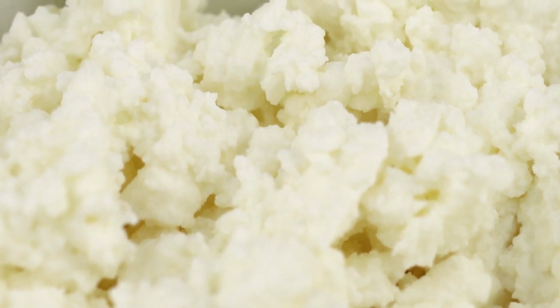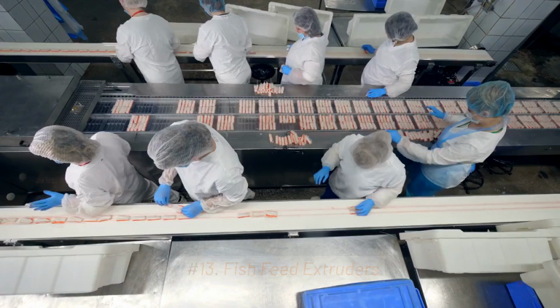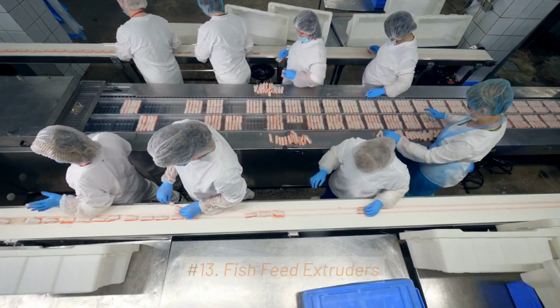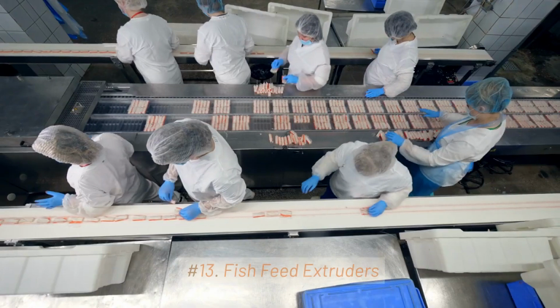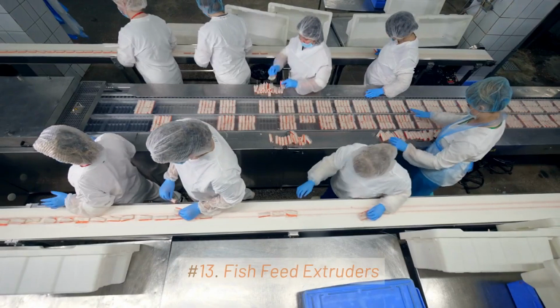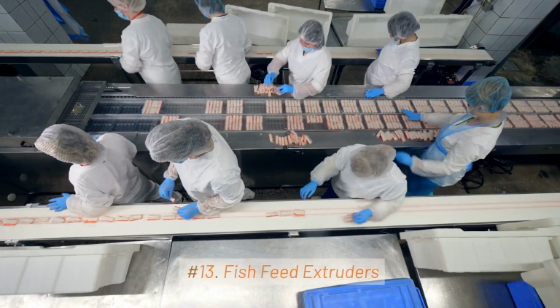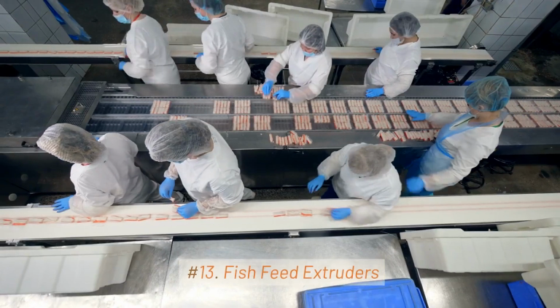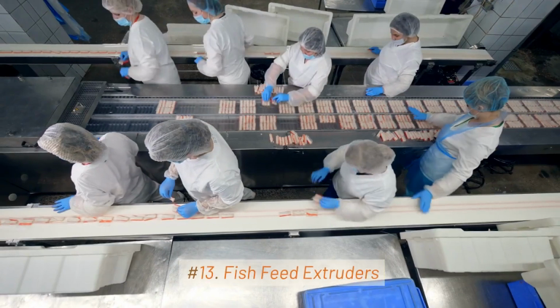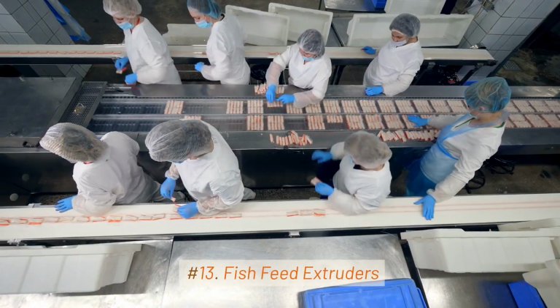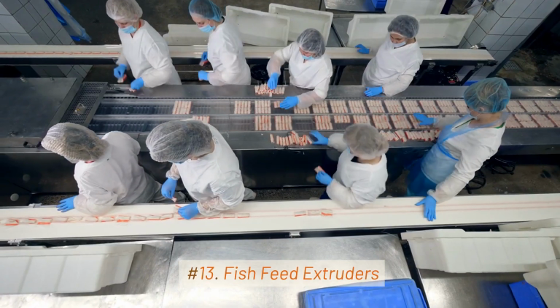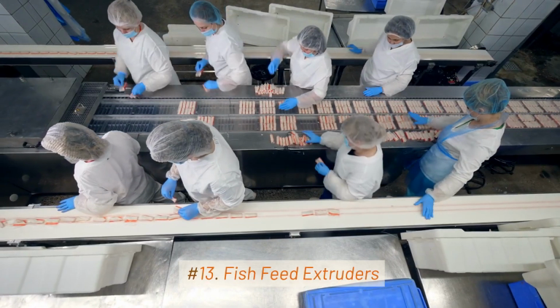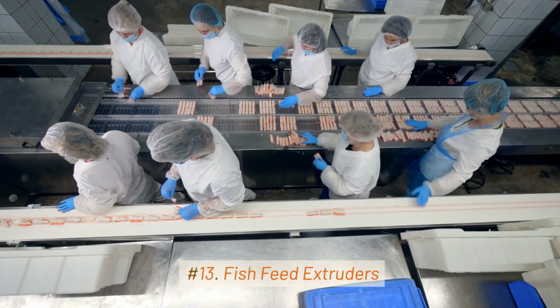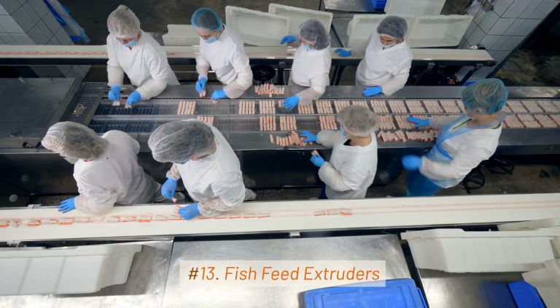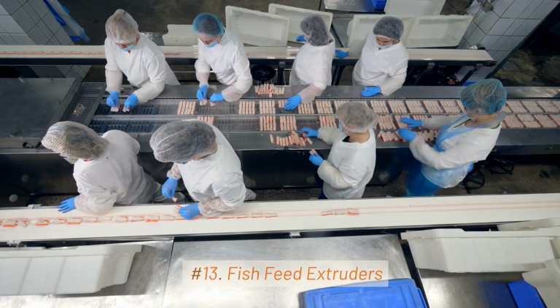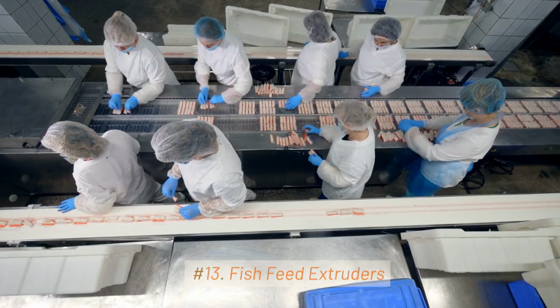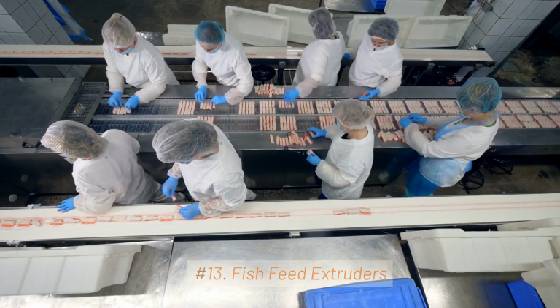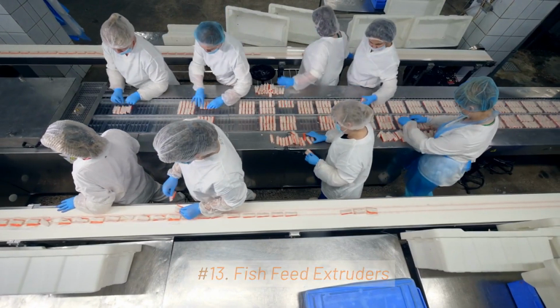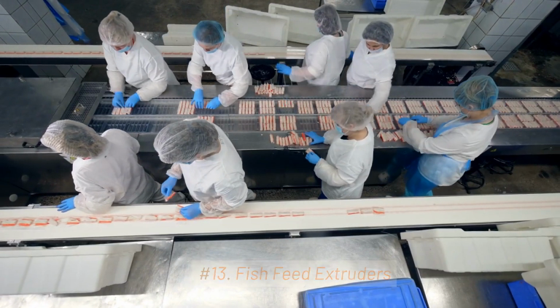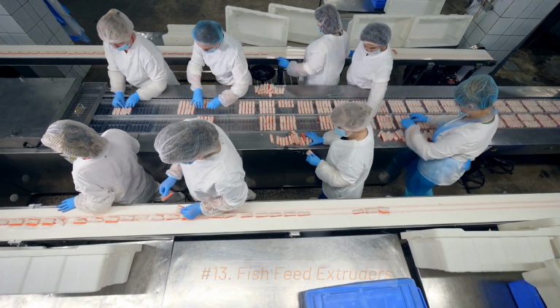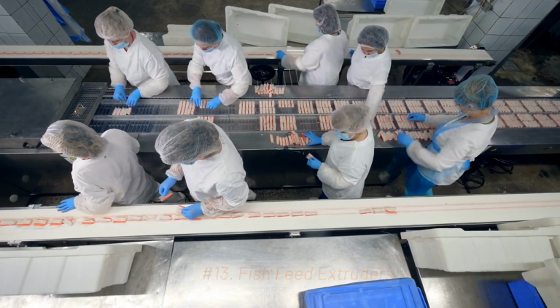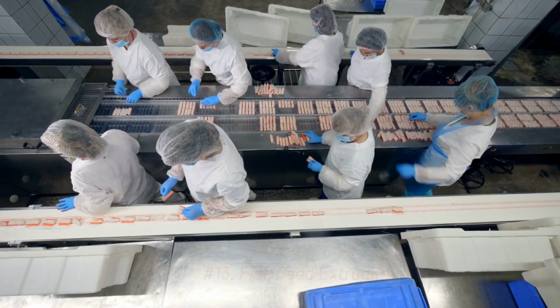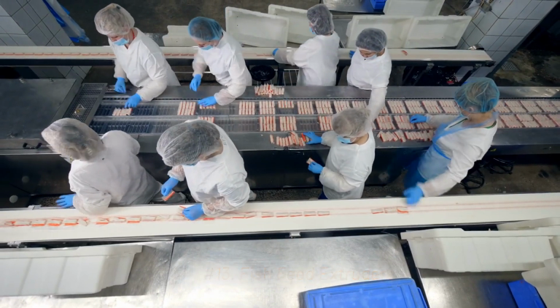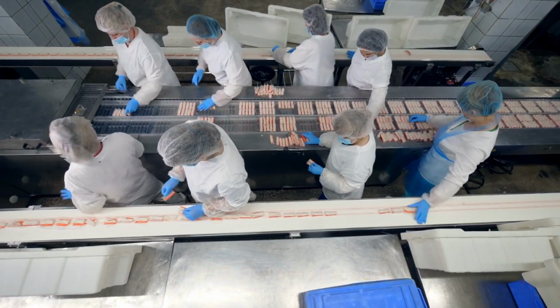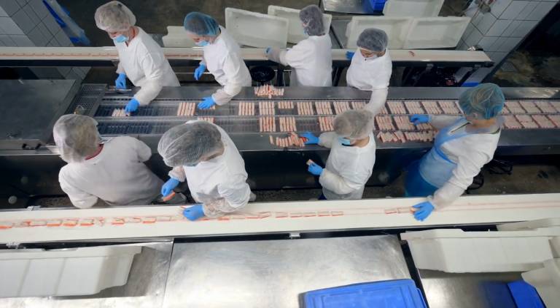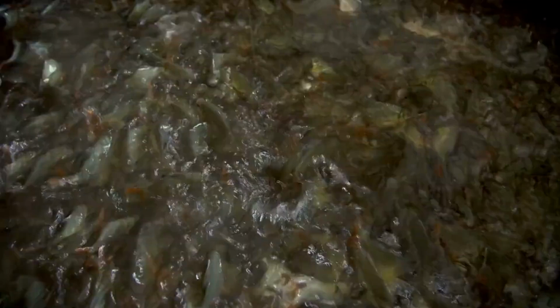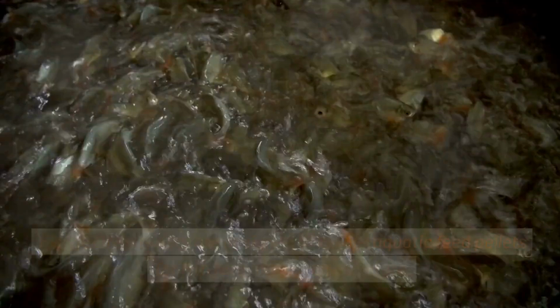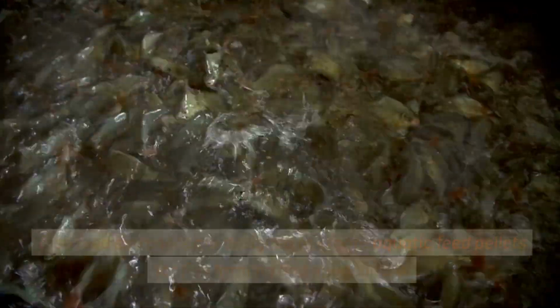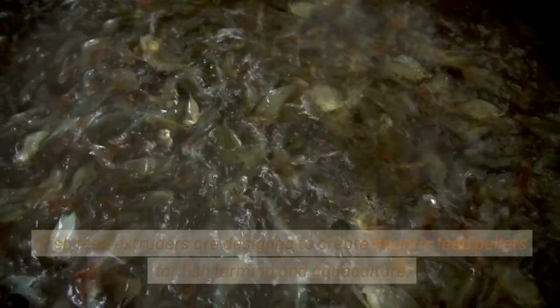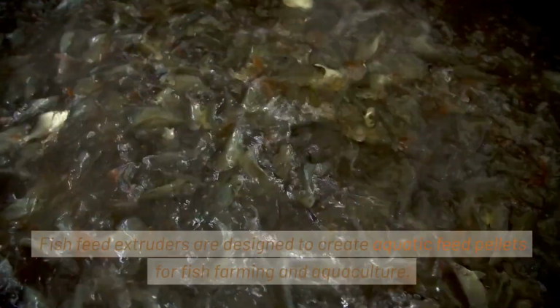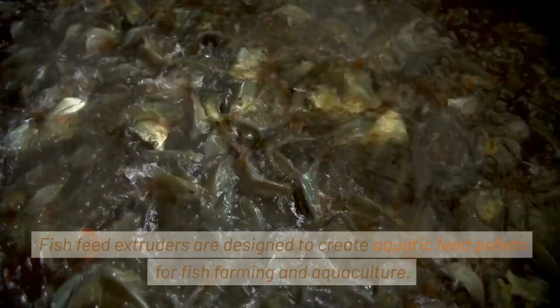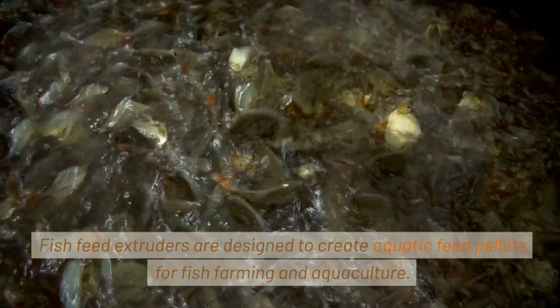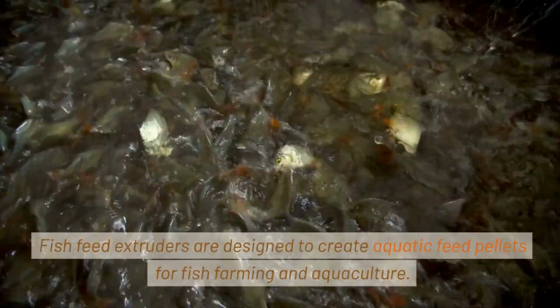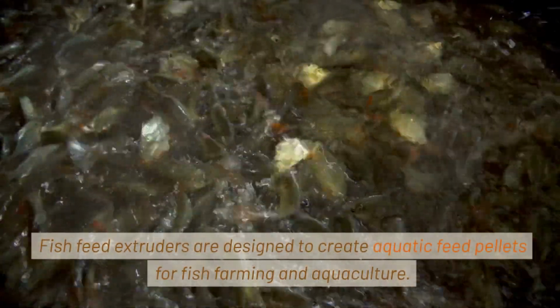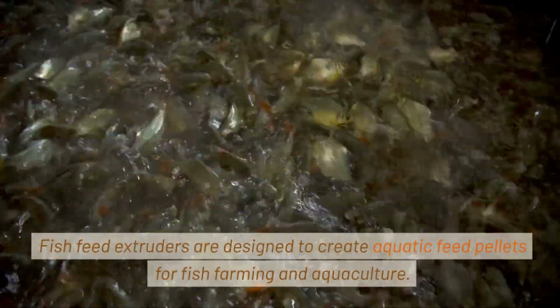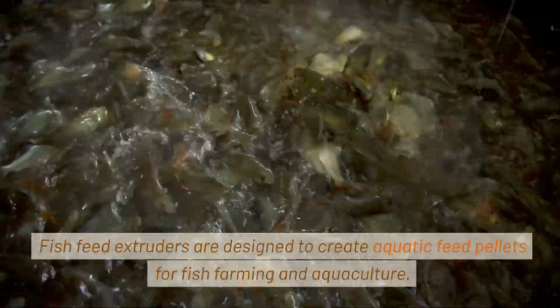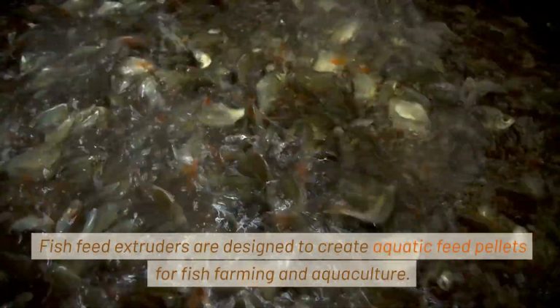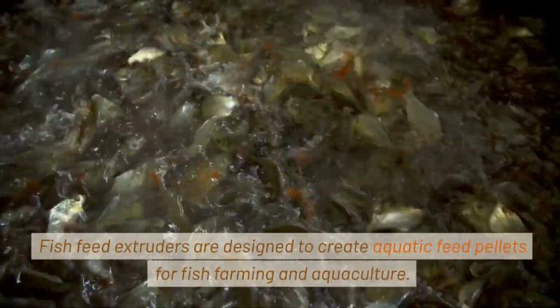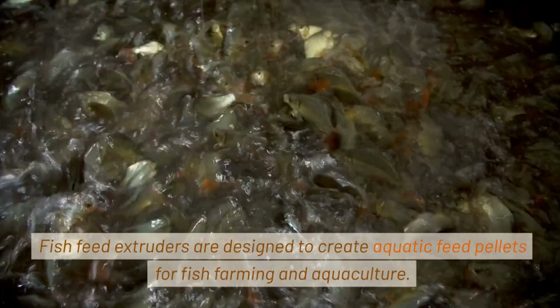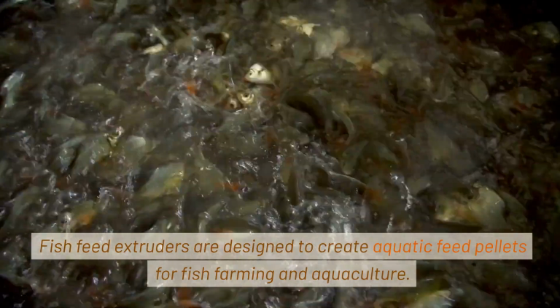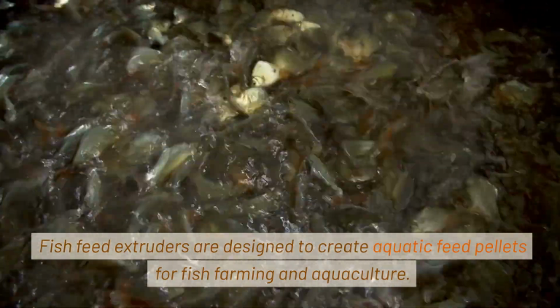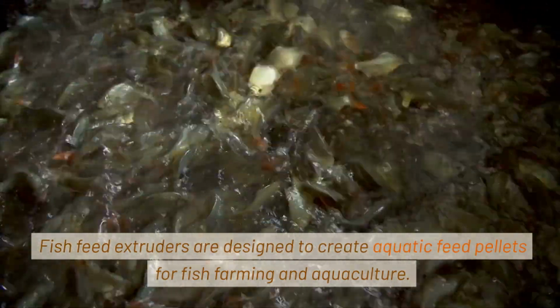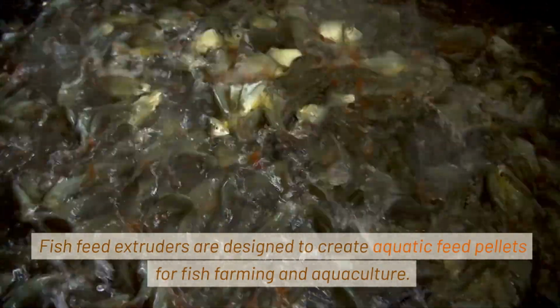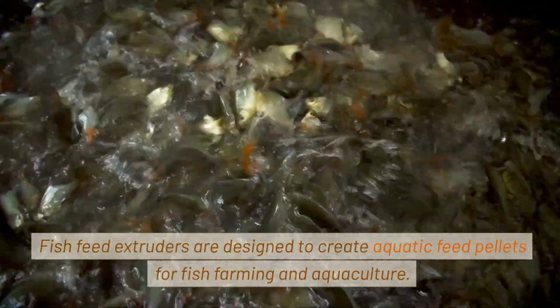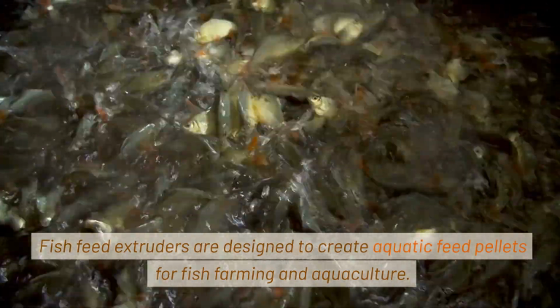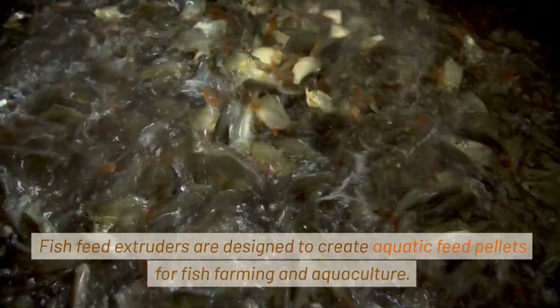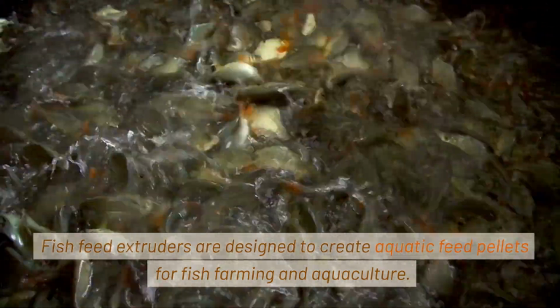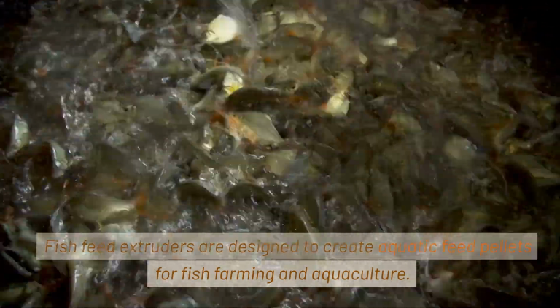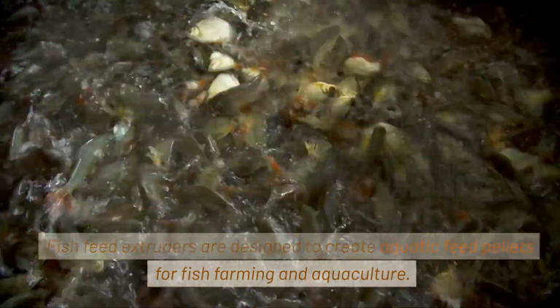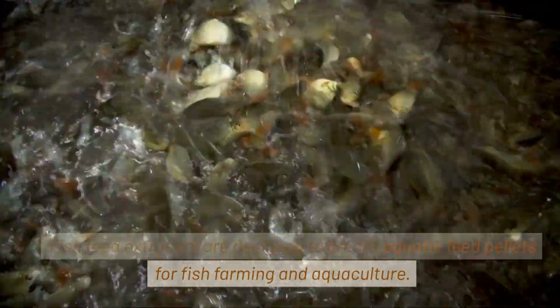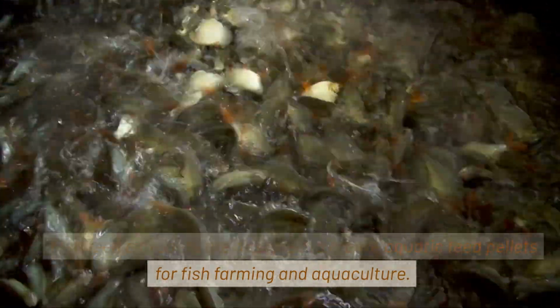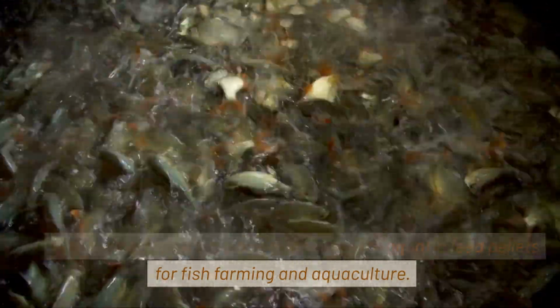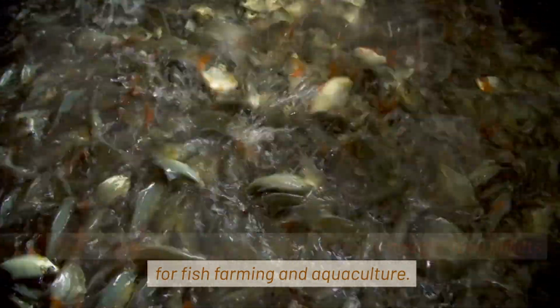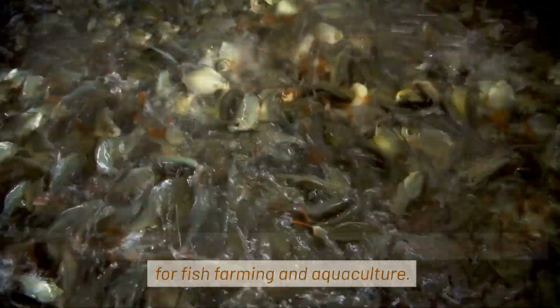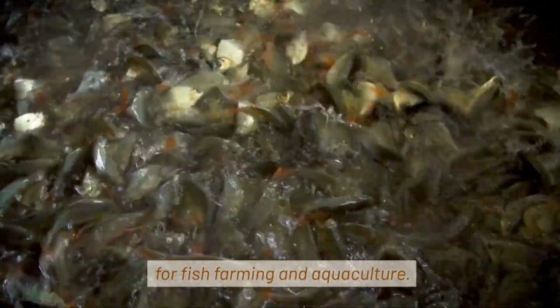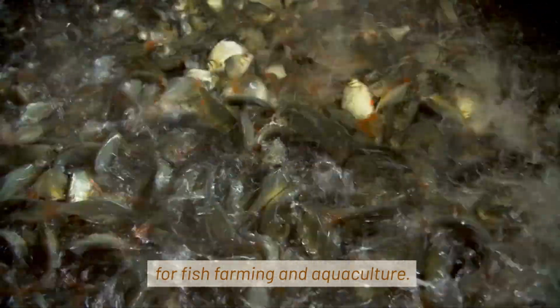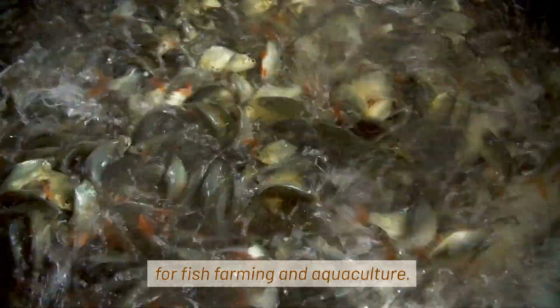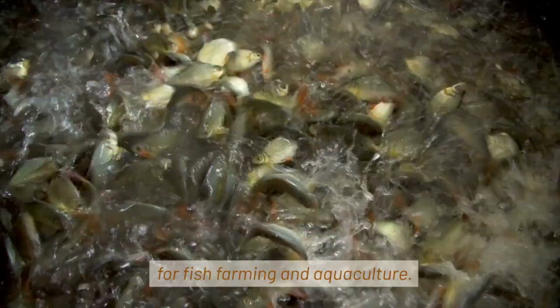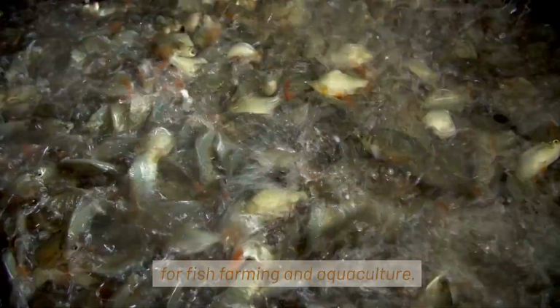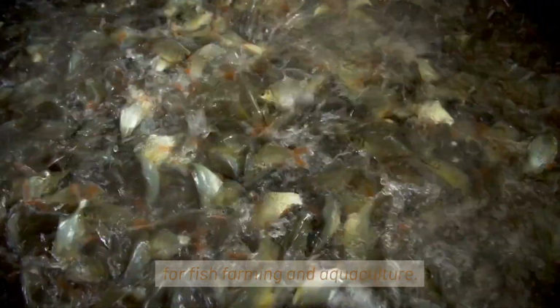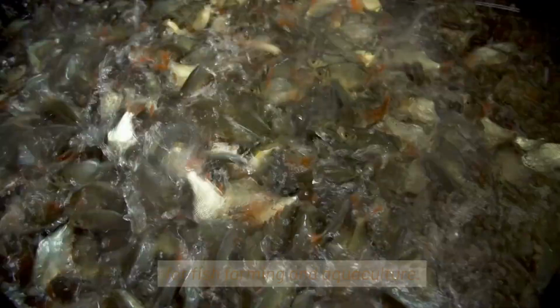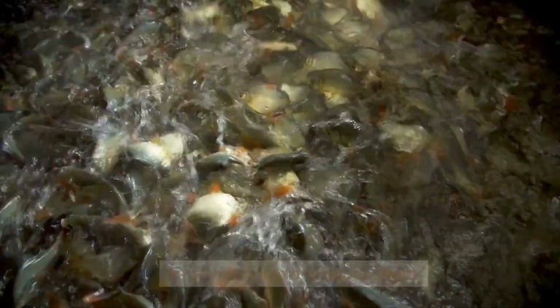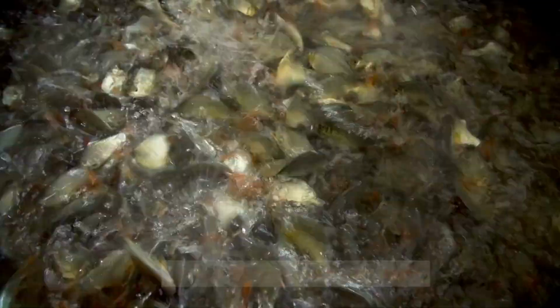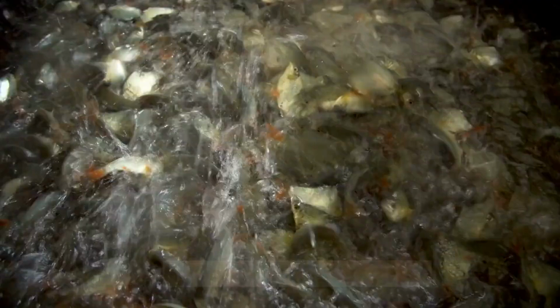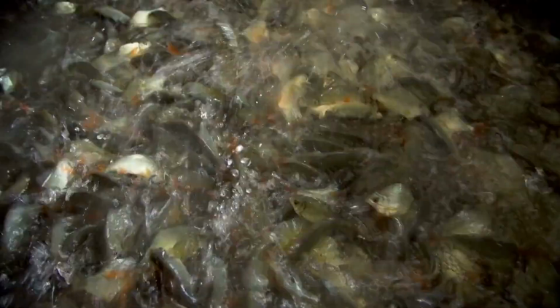13. Fish Feed Extruders. Fish feed extruders are designed to create aquatic feed pellets for fish farming and aquaculture.